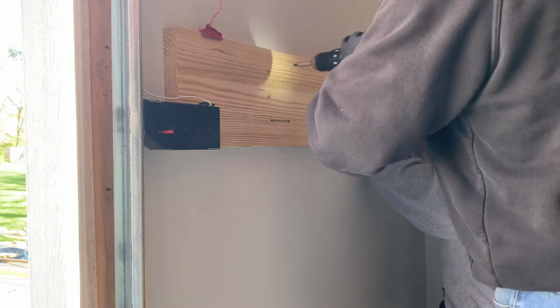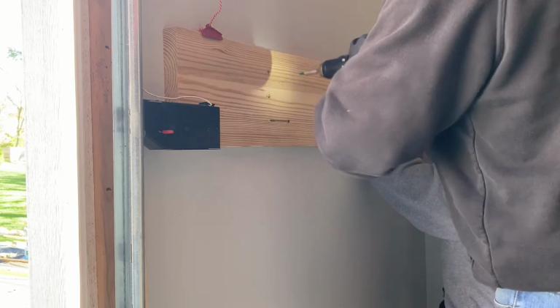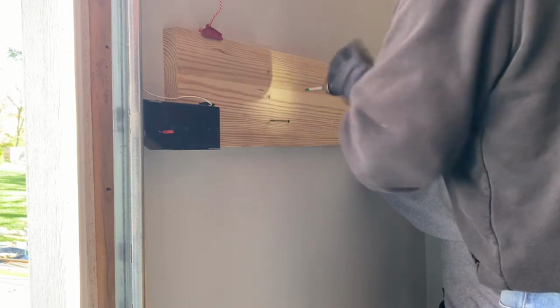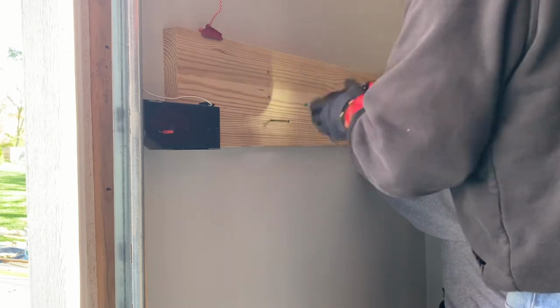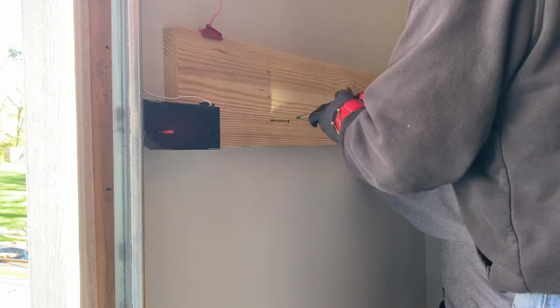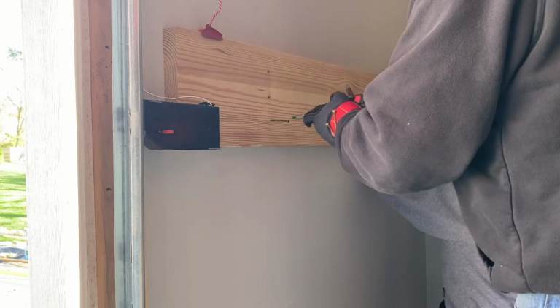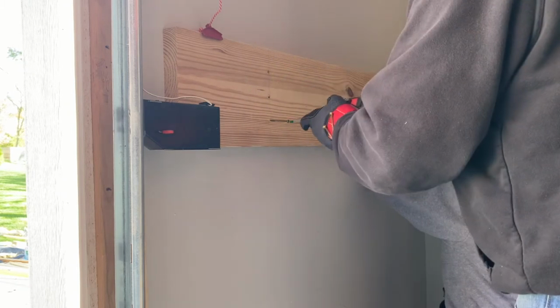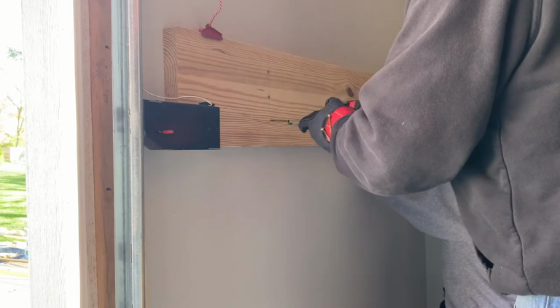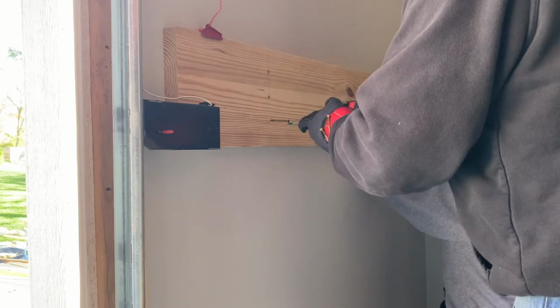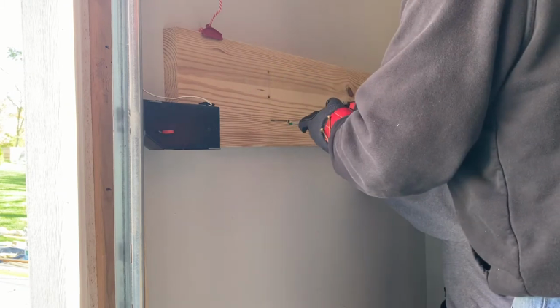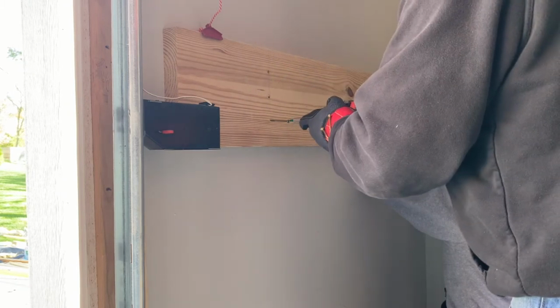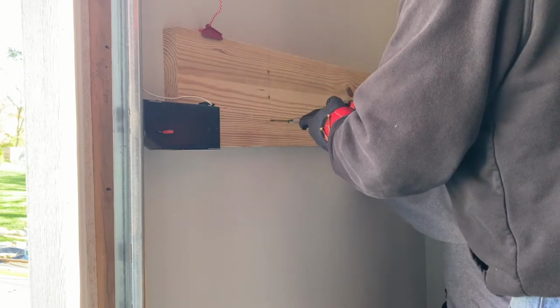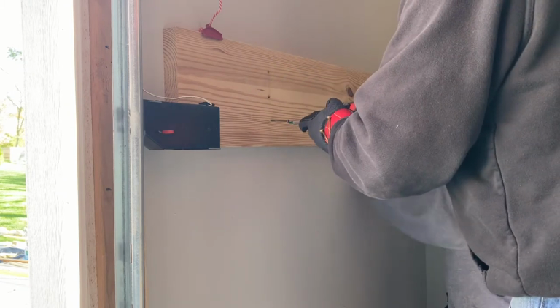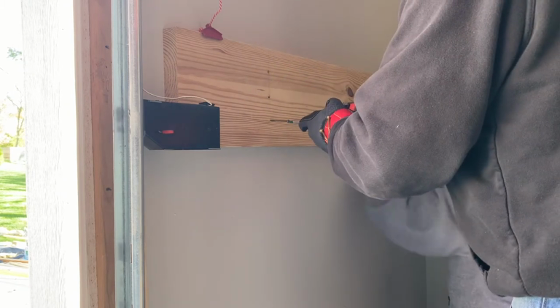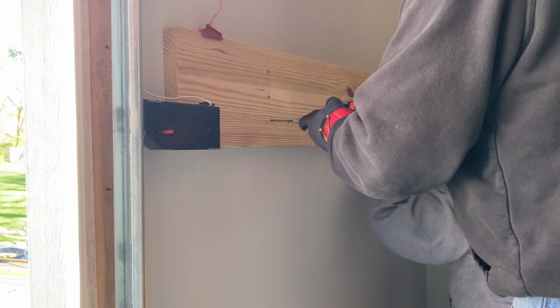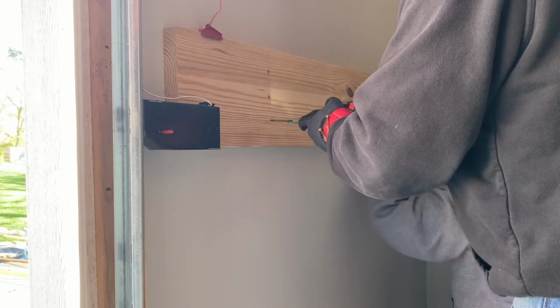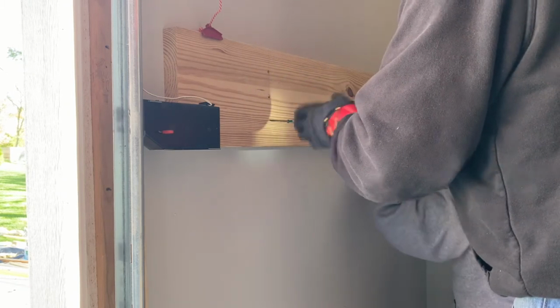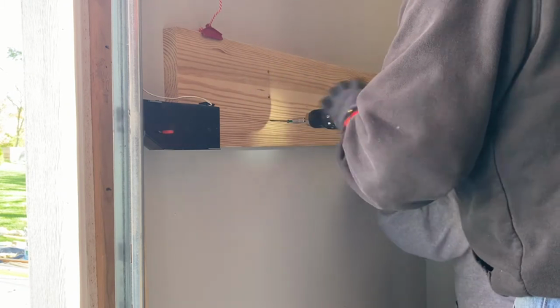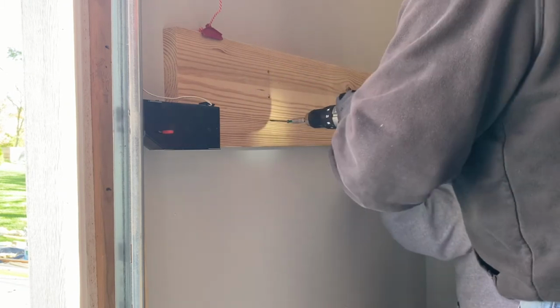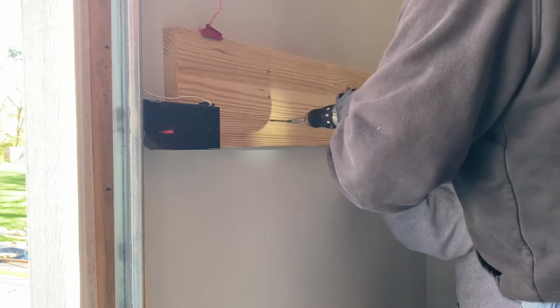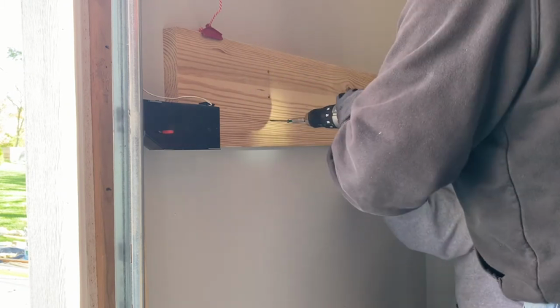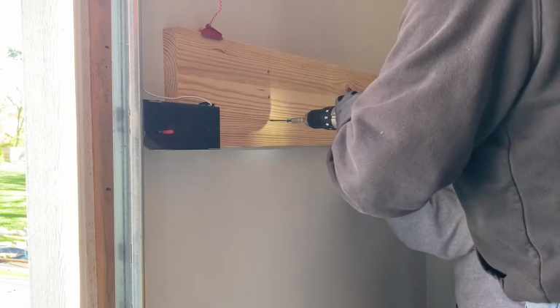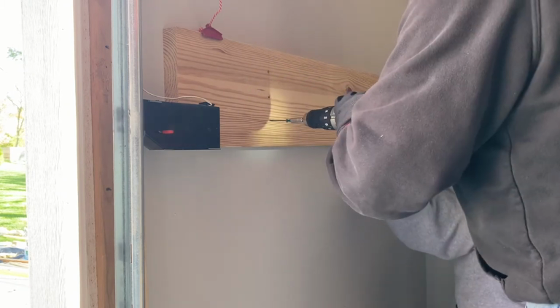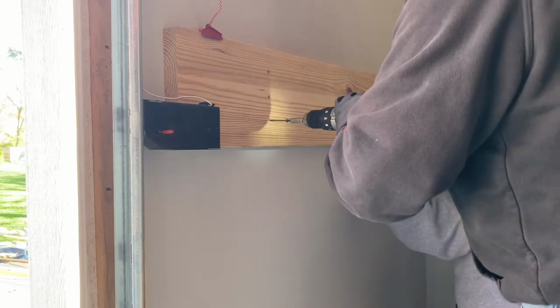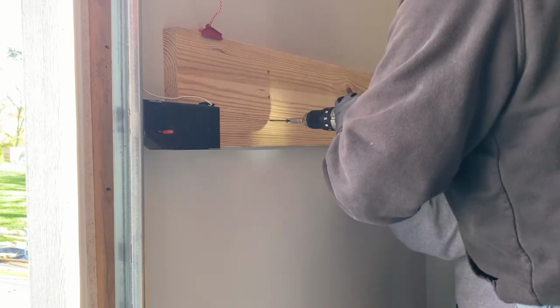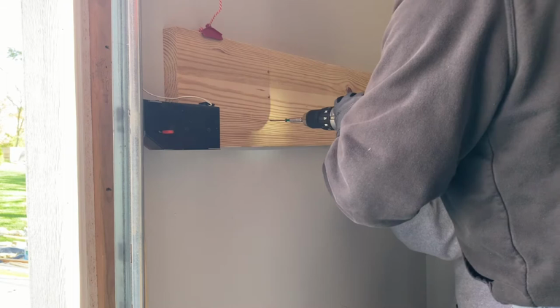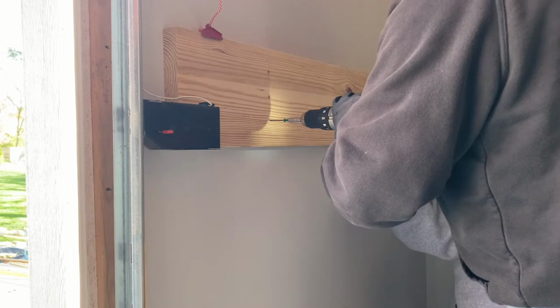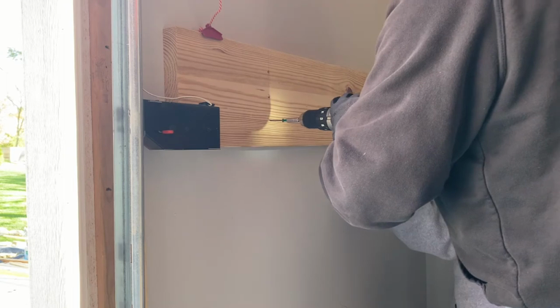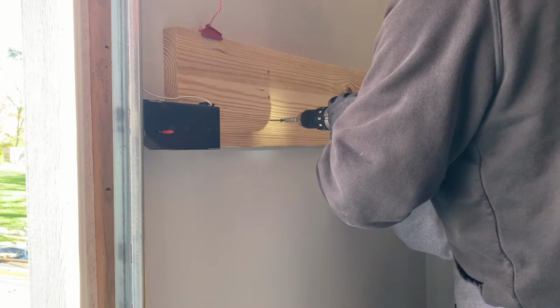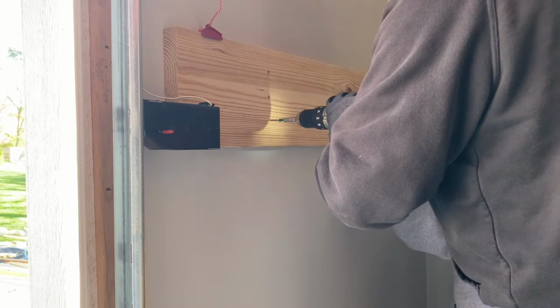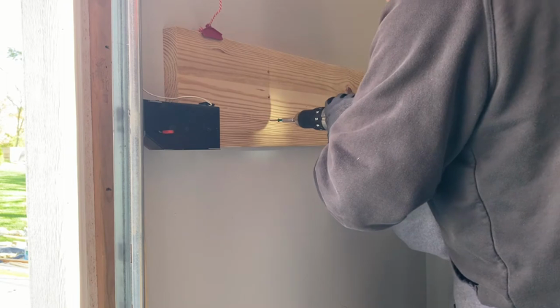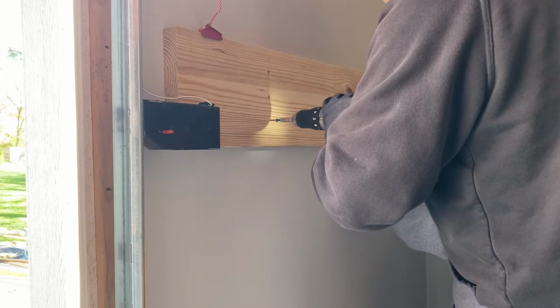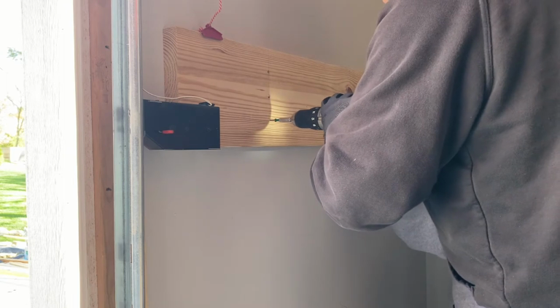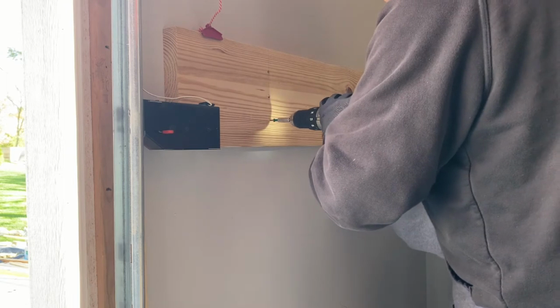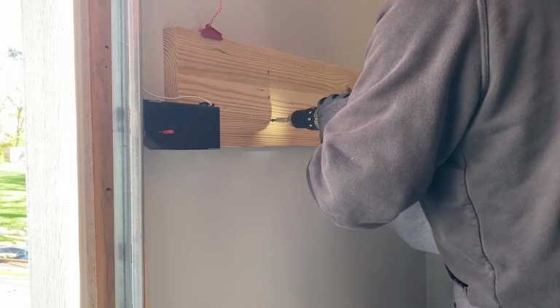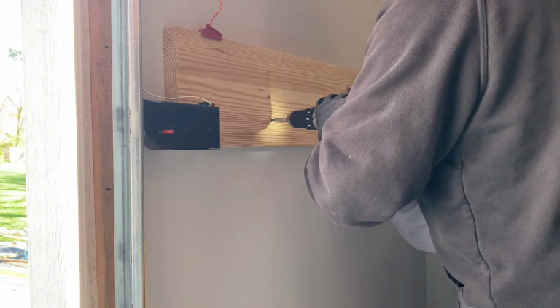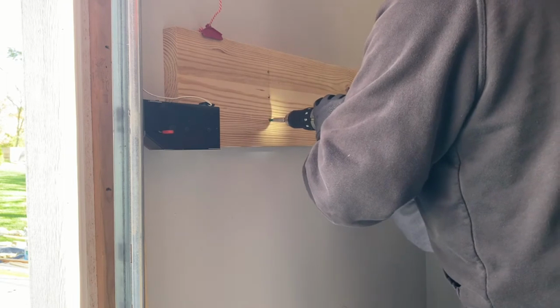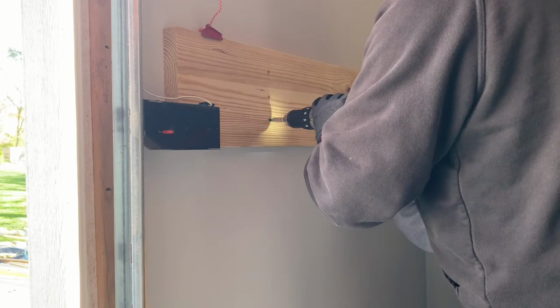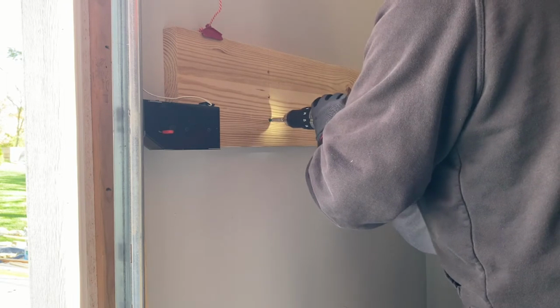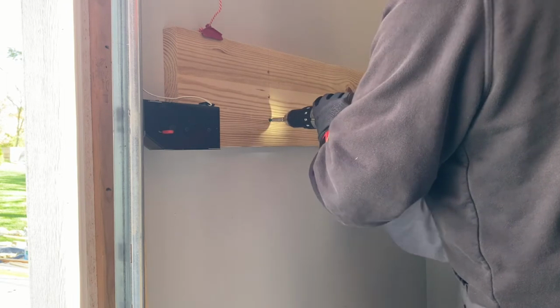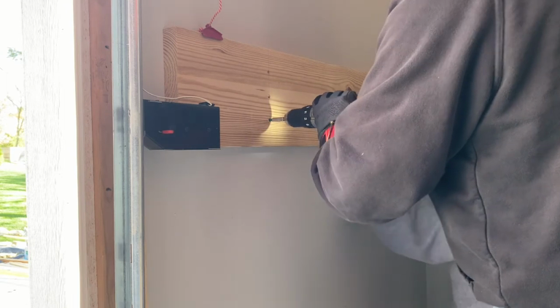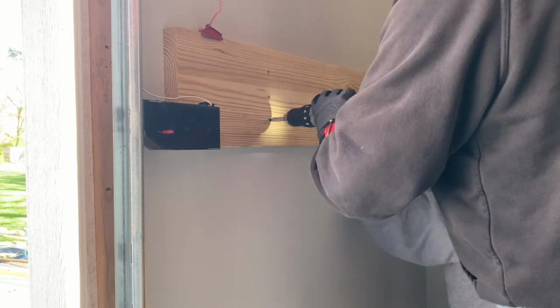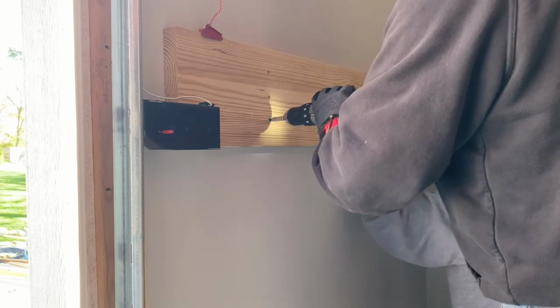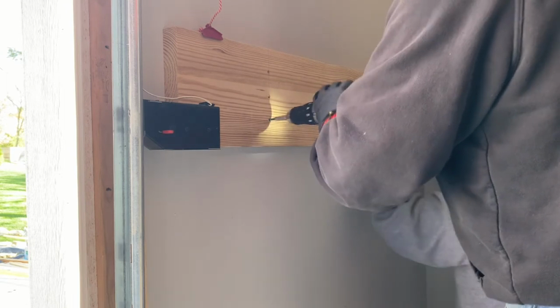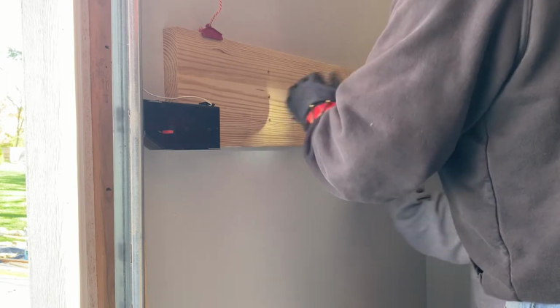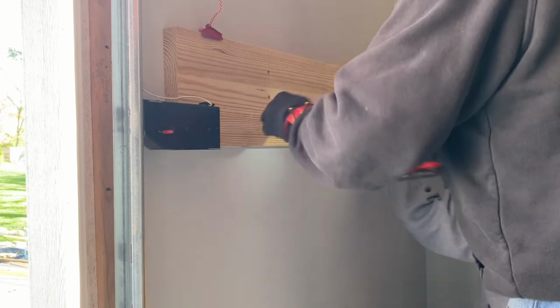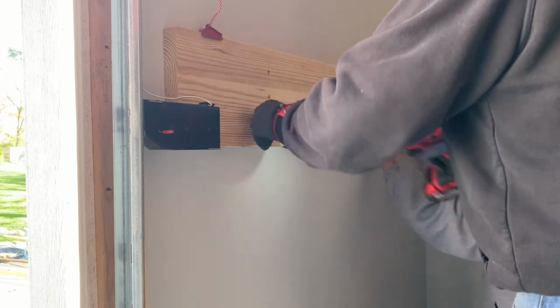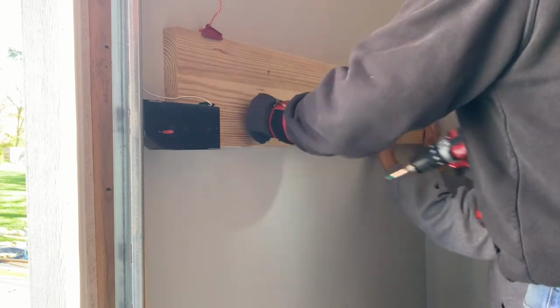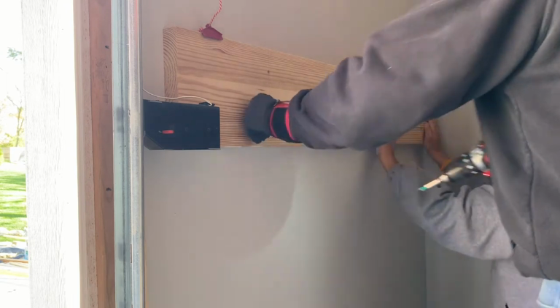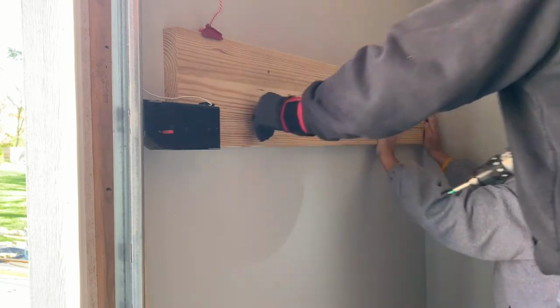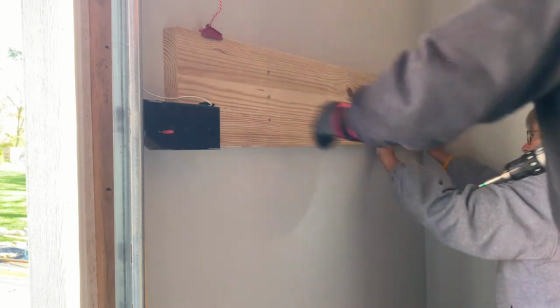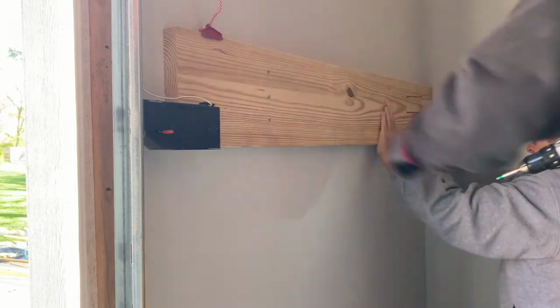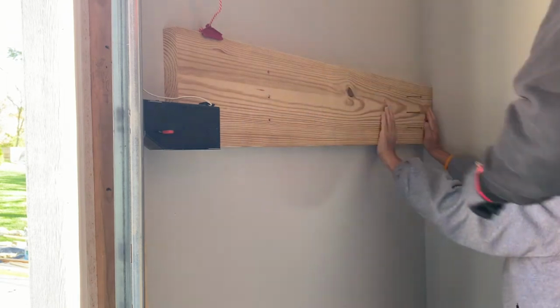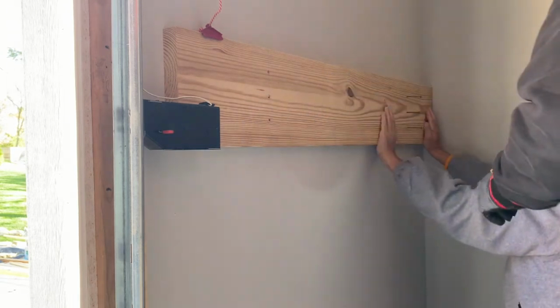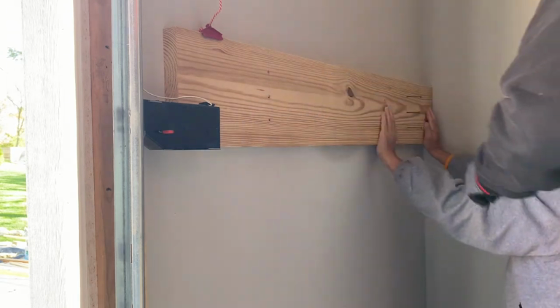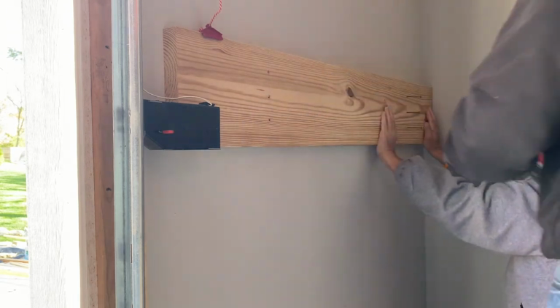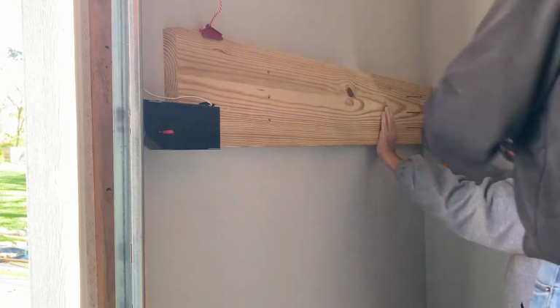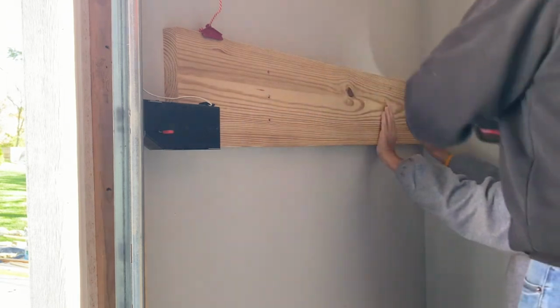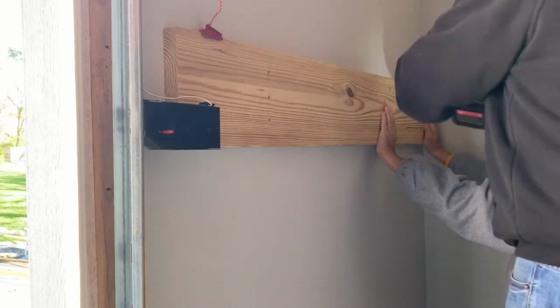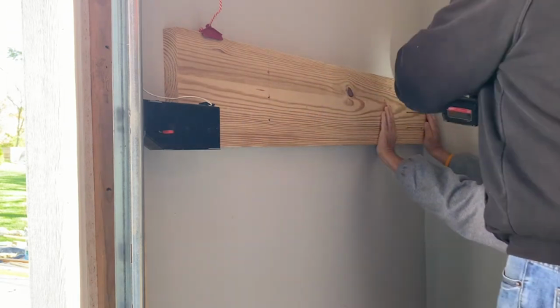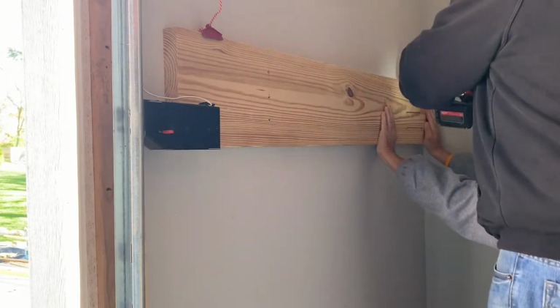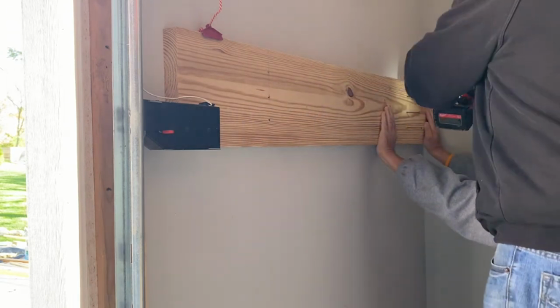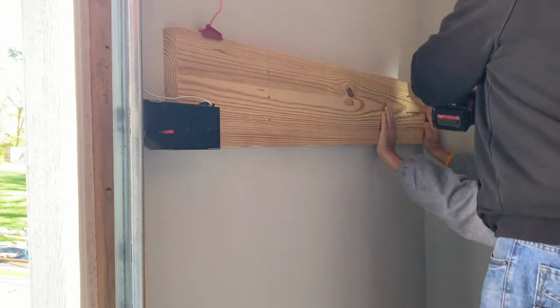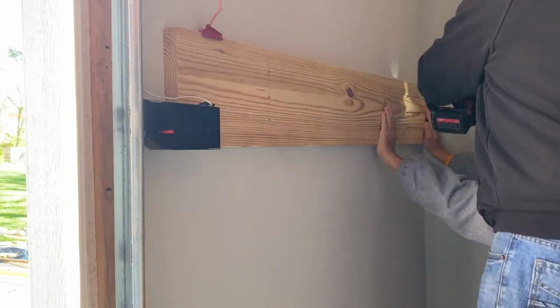This is a simple step with two people. Align it with the marking made earlier on the wall, check for level, and drive in the screws.